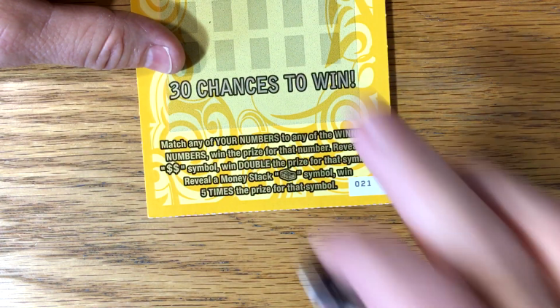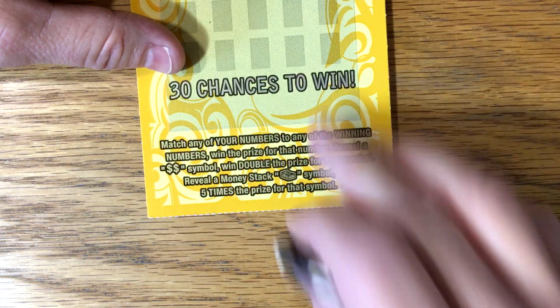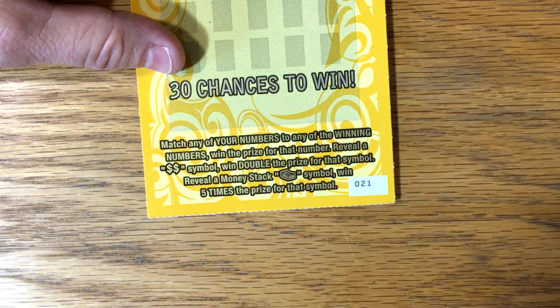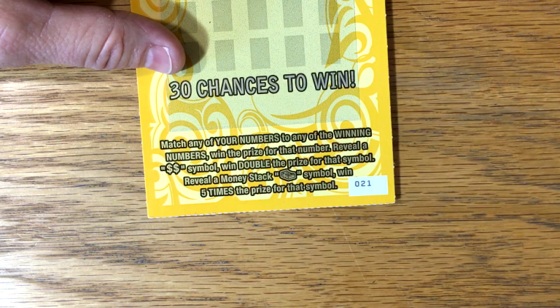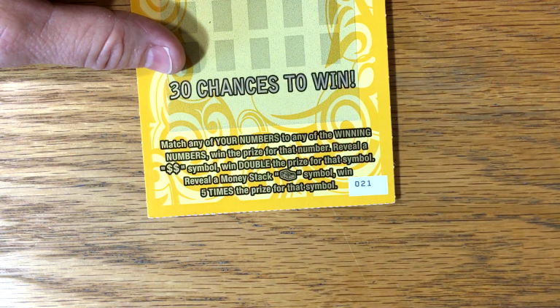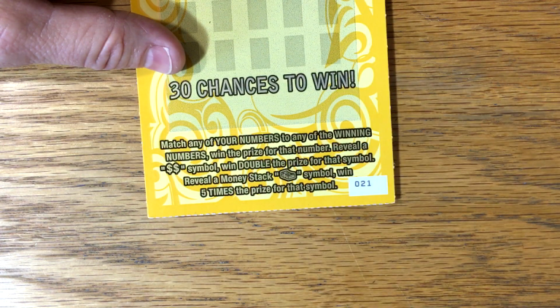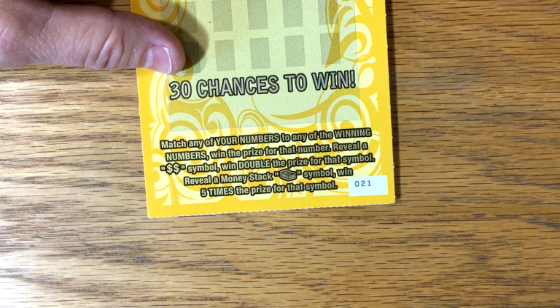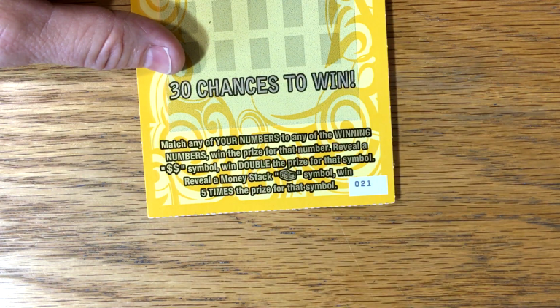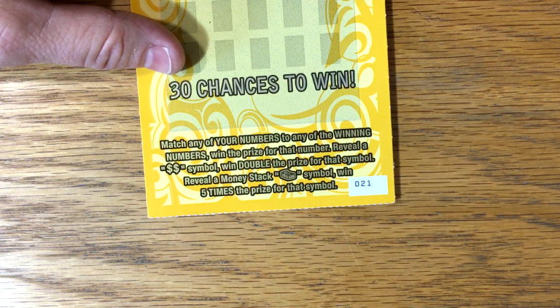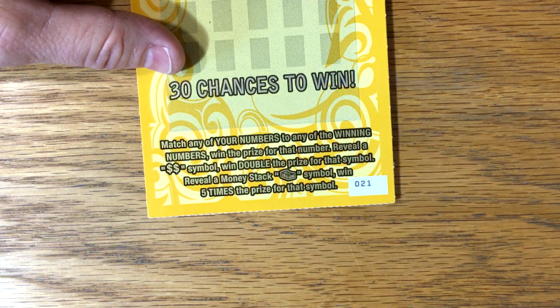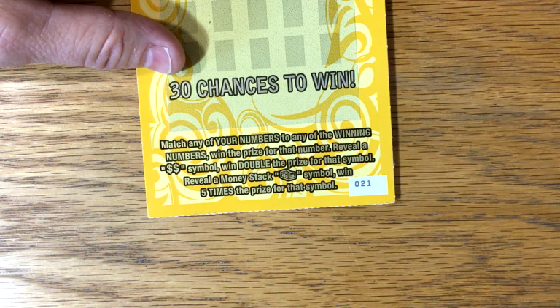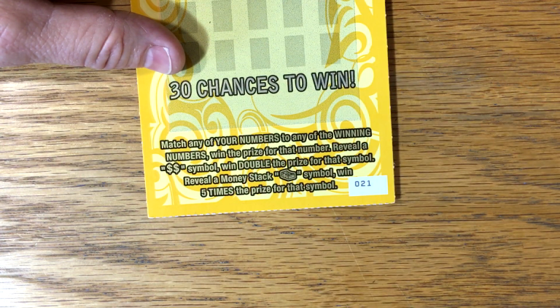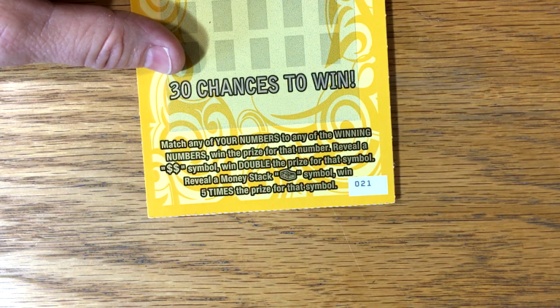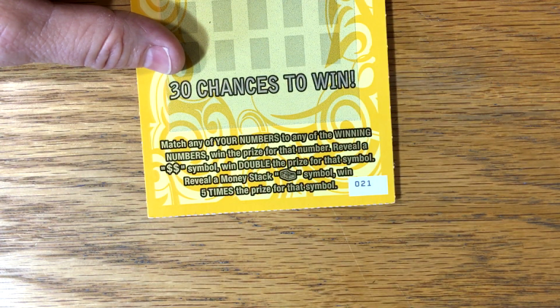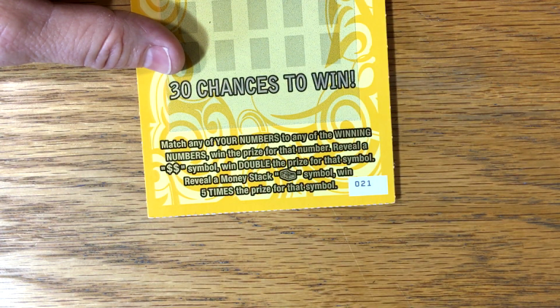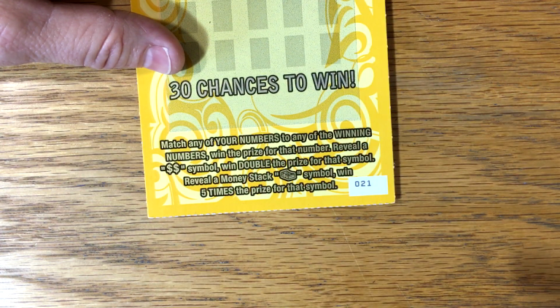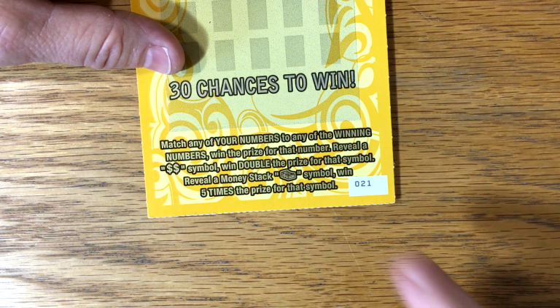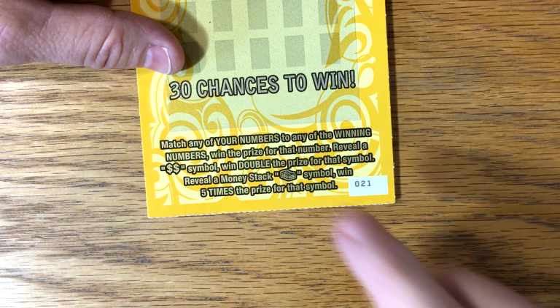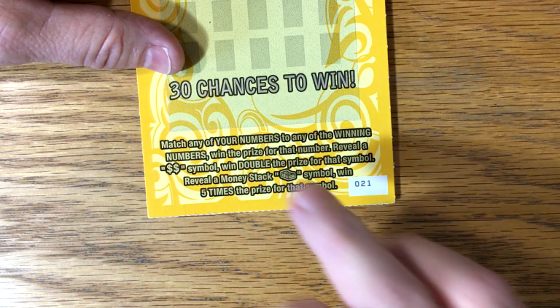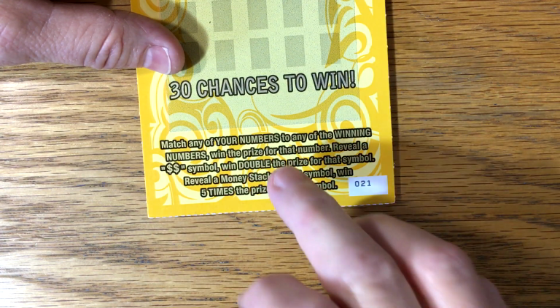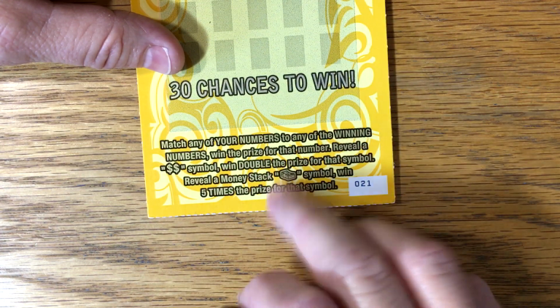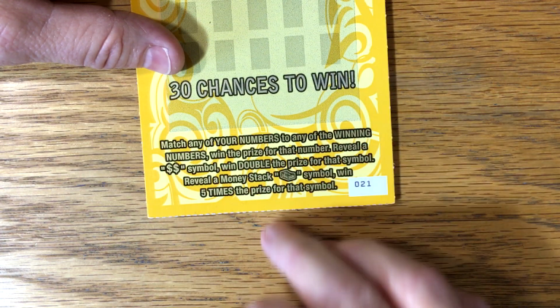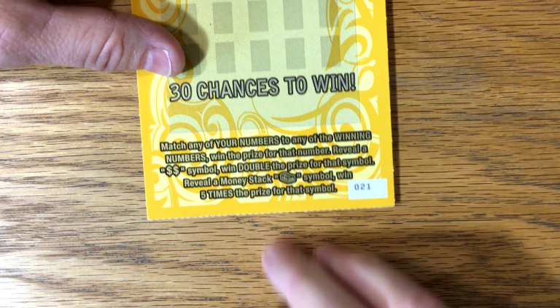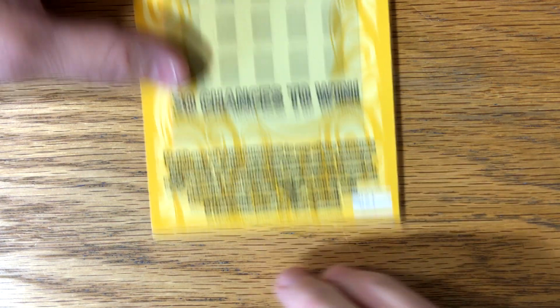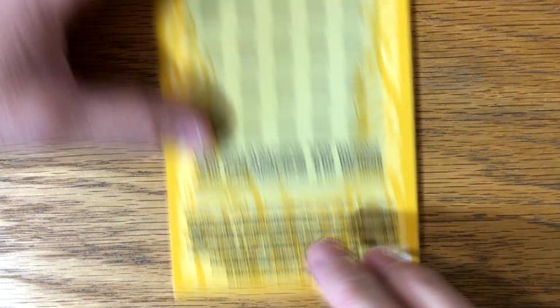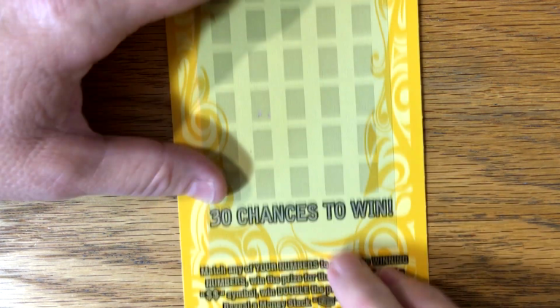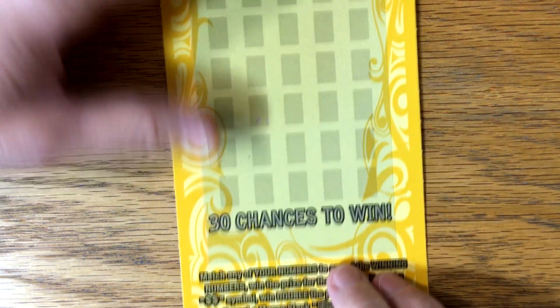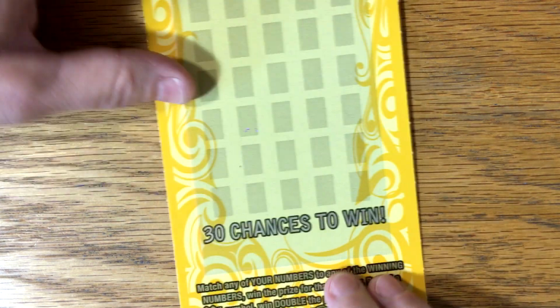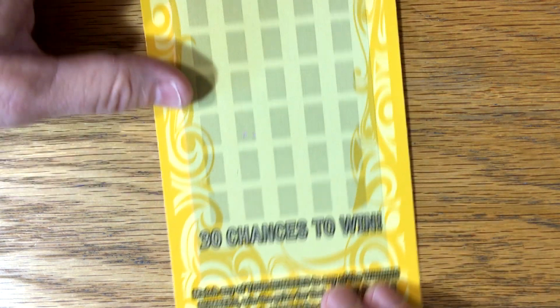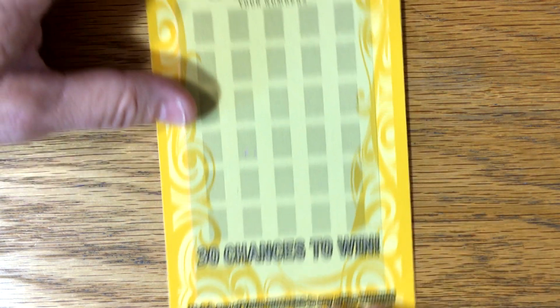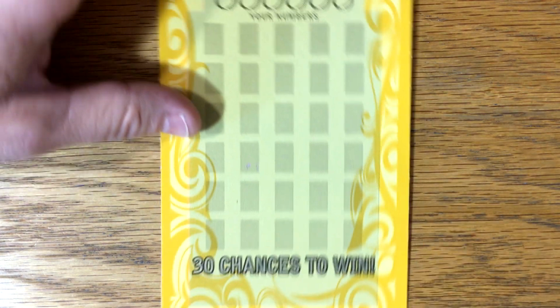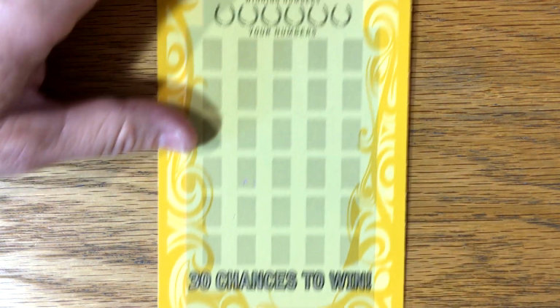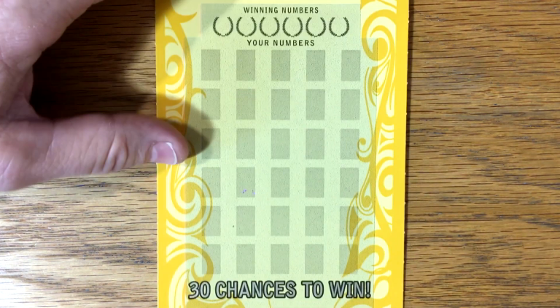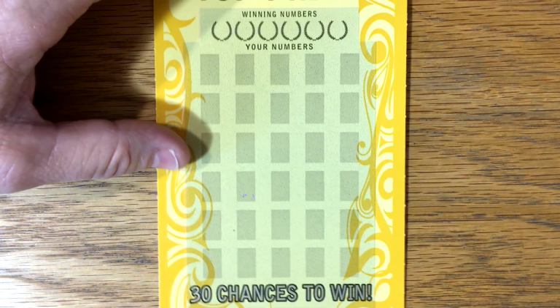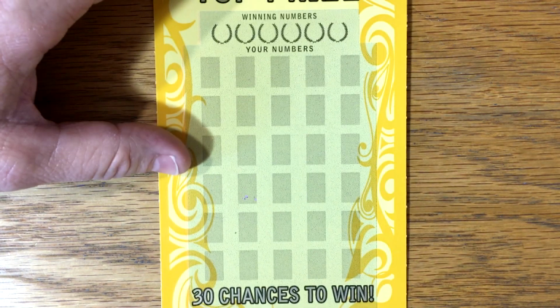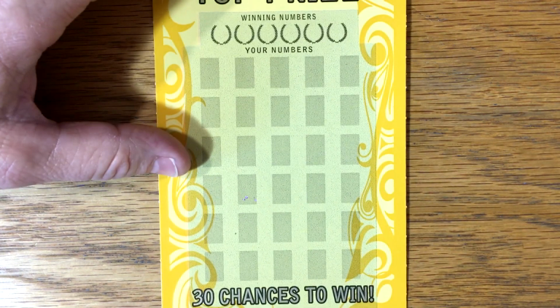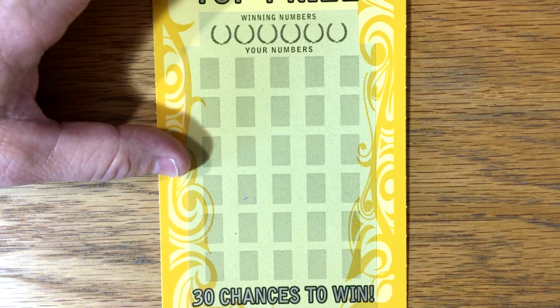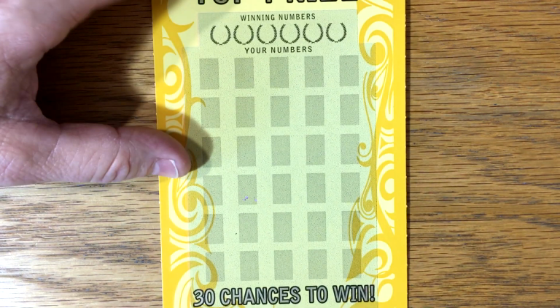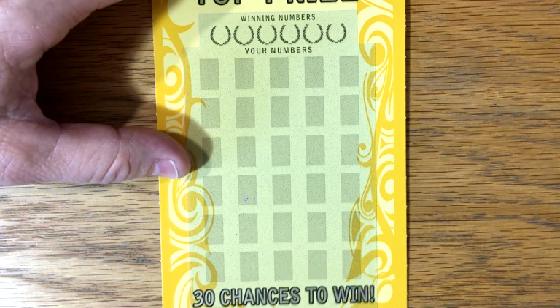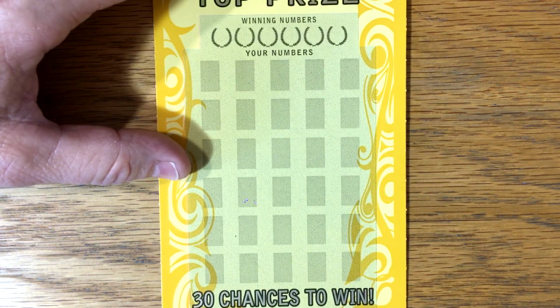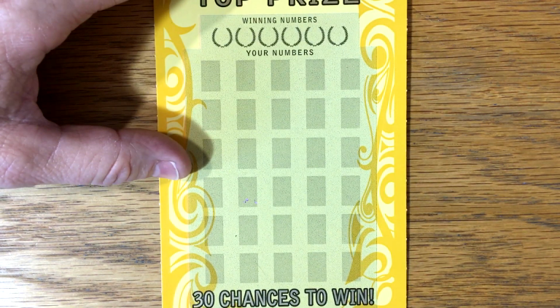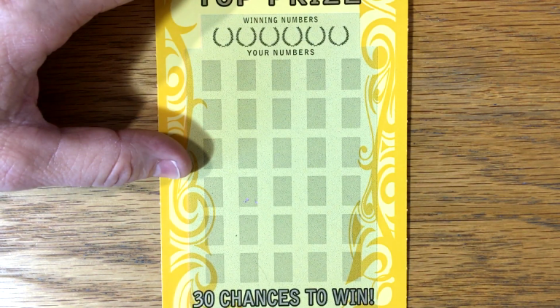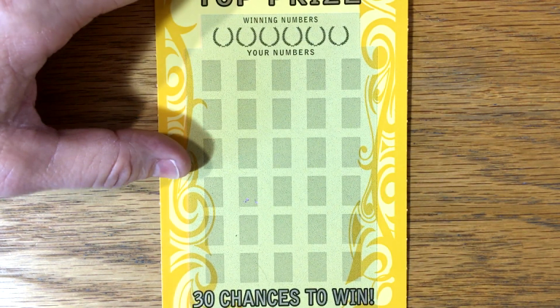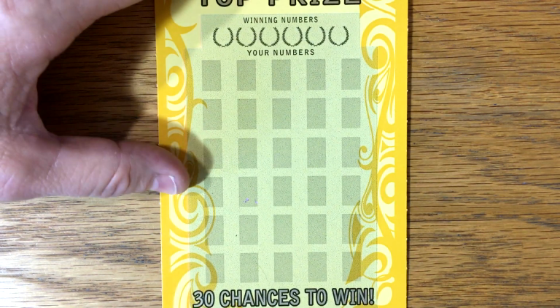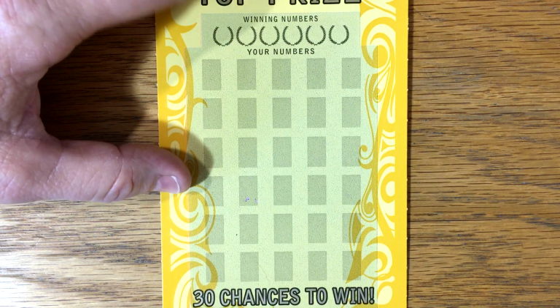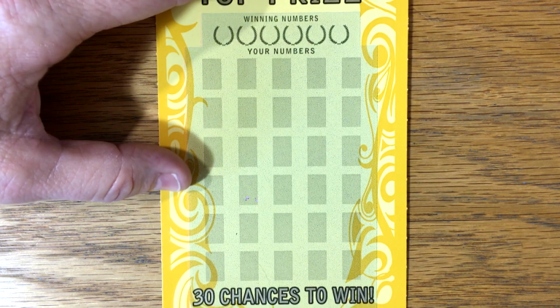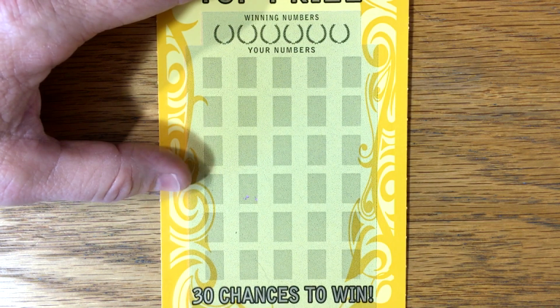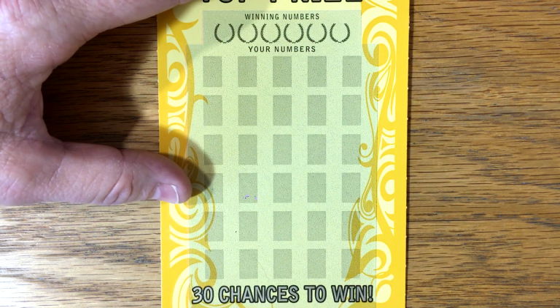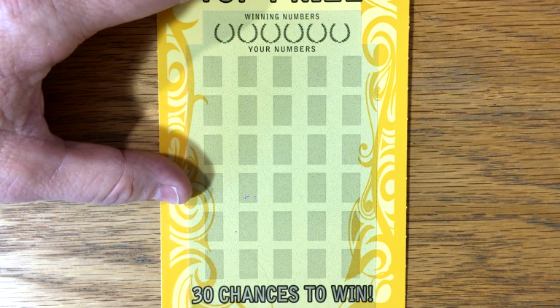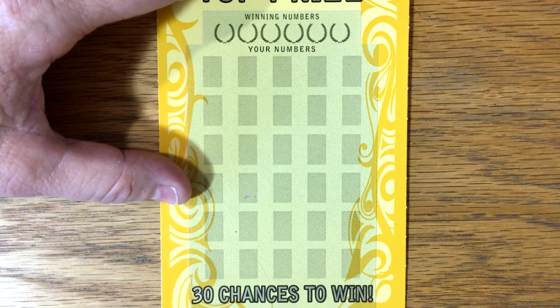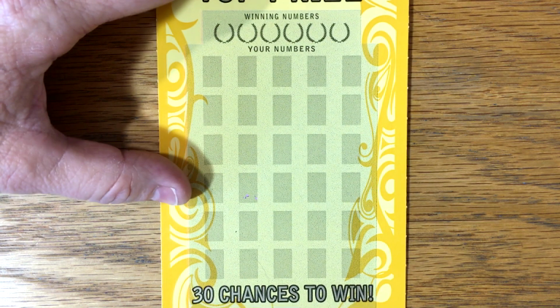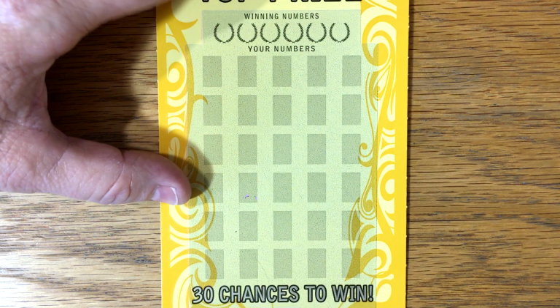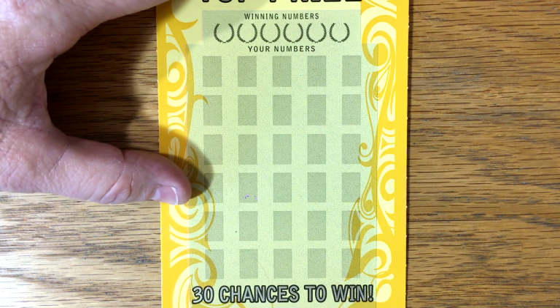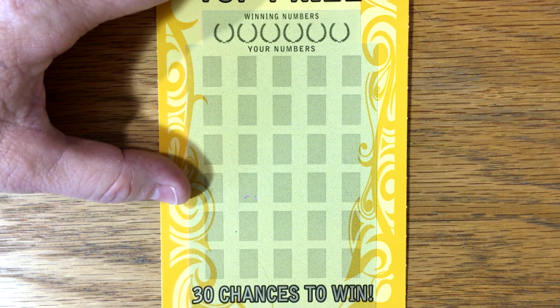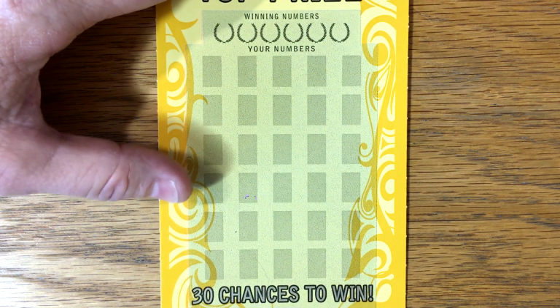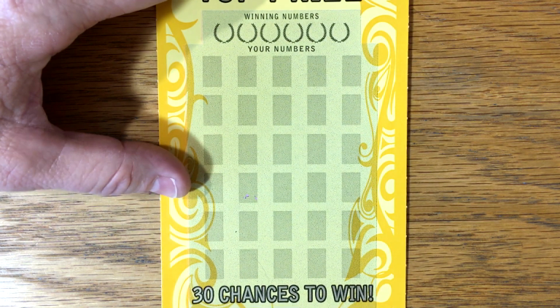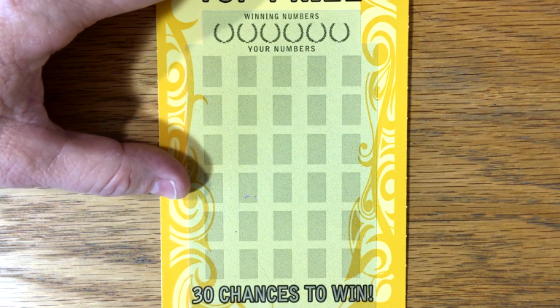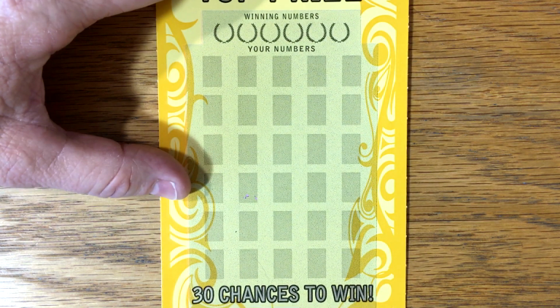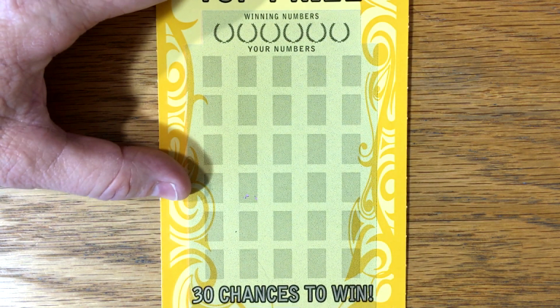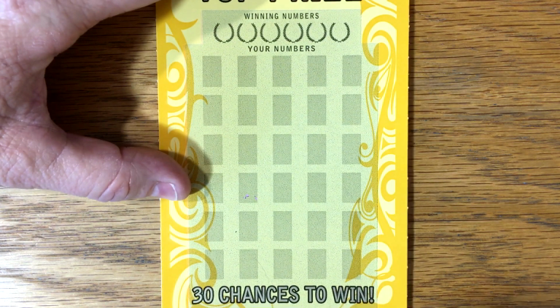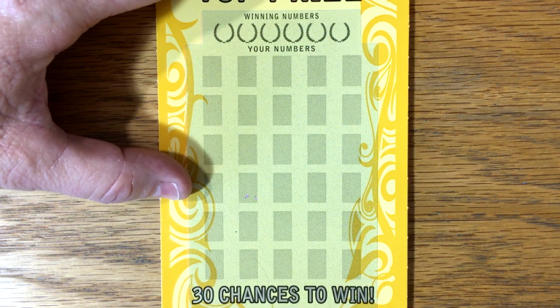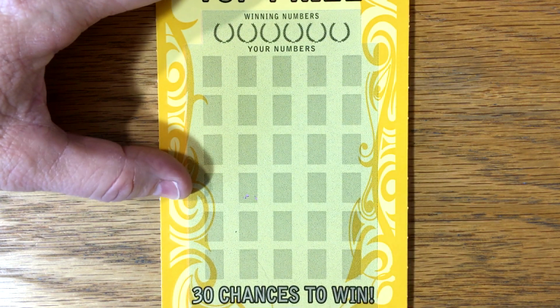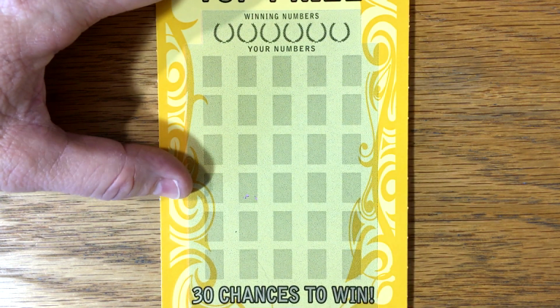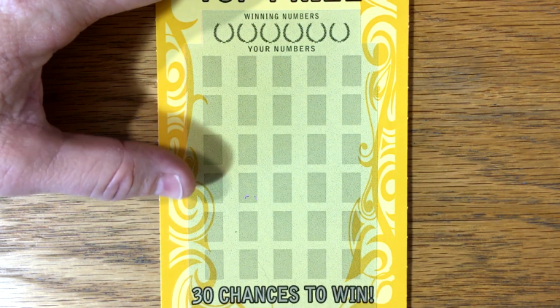Match and win, double dollar sign doubles the prize, that stack of cash, five times prize. Alright, let's start our Friday with a nice win.